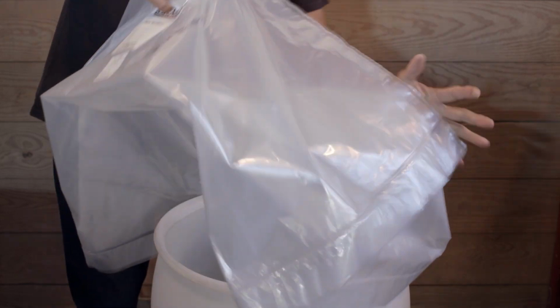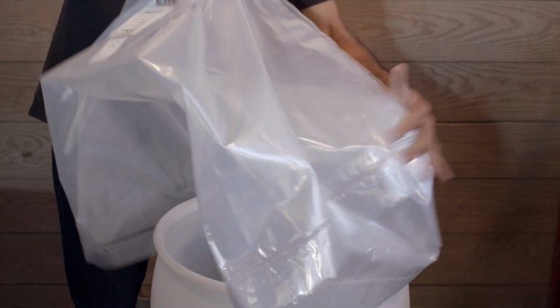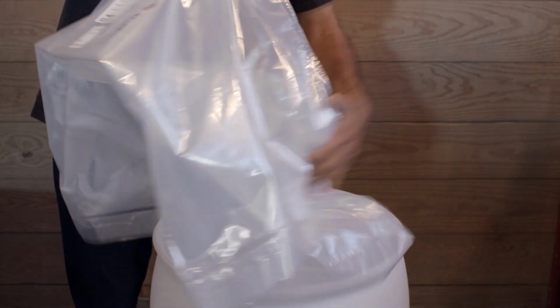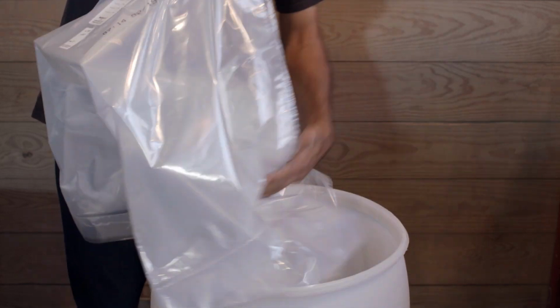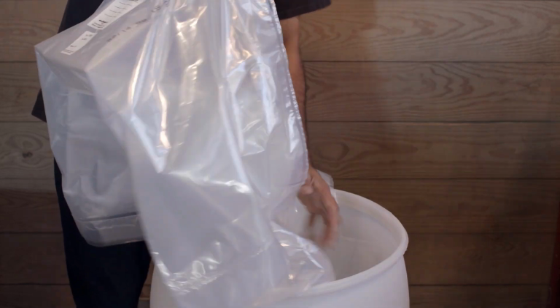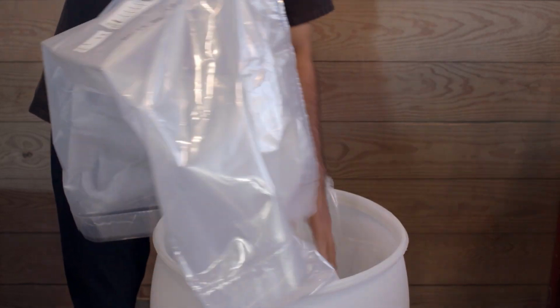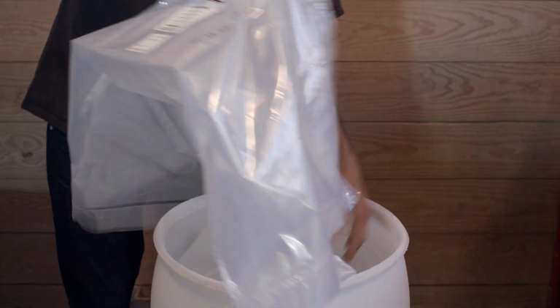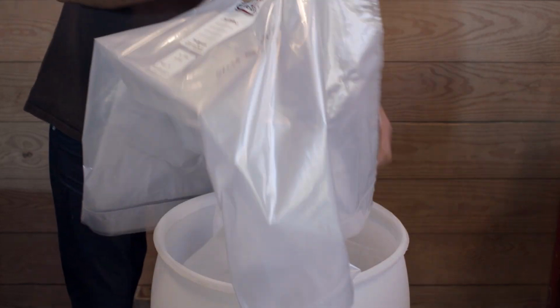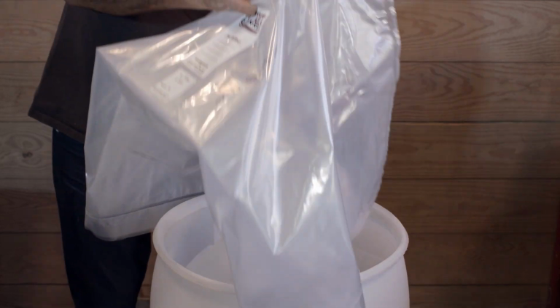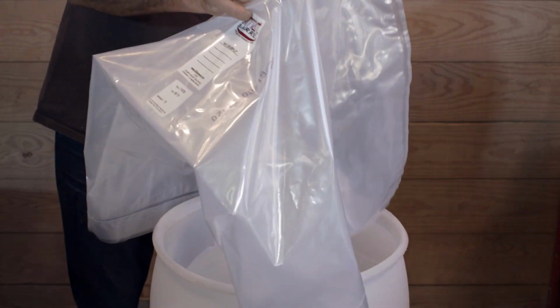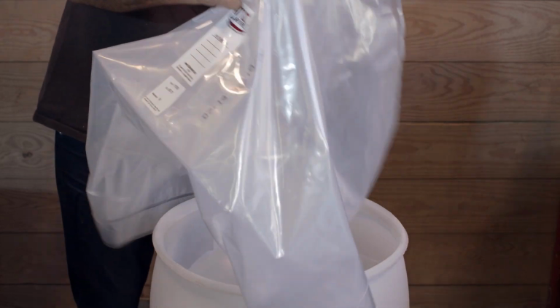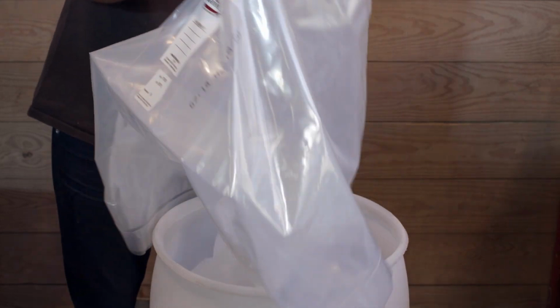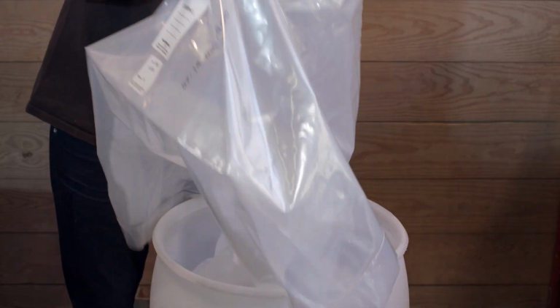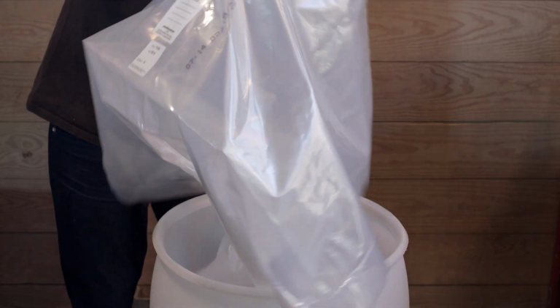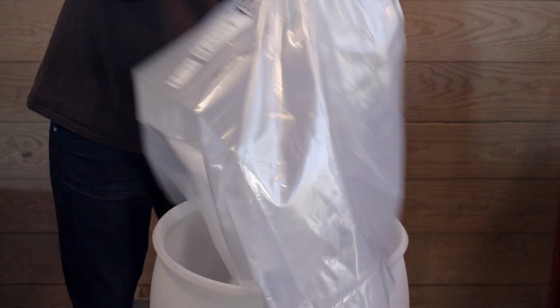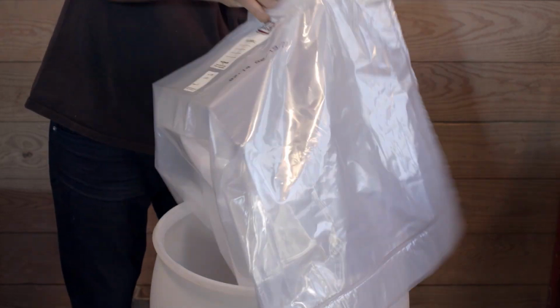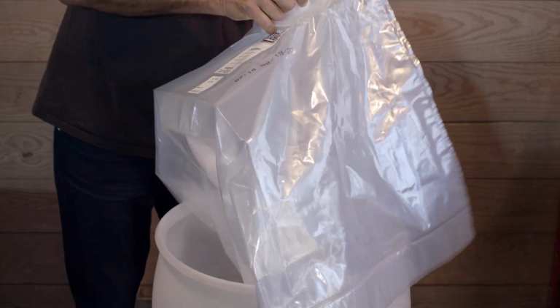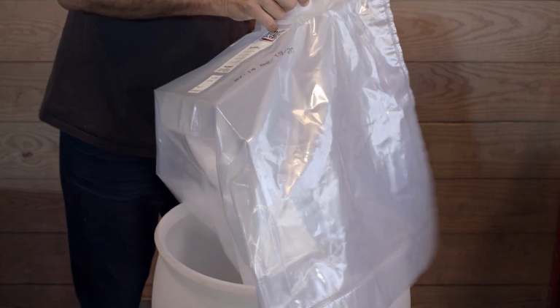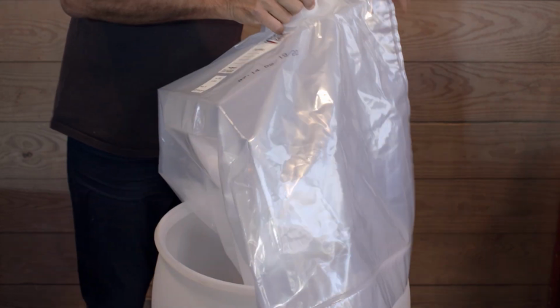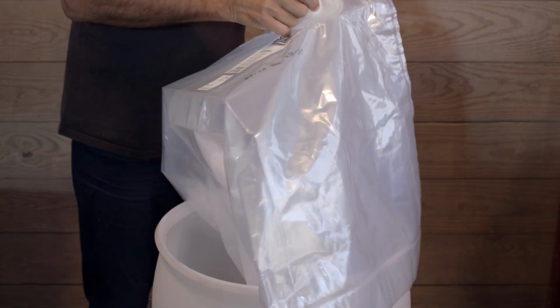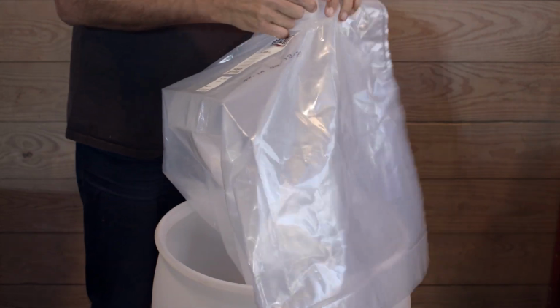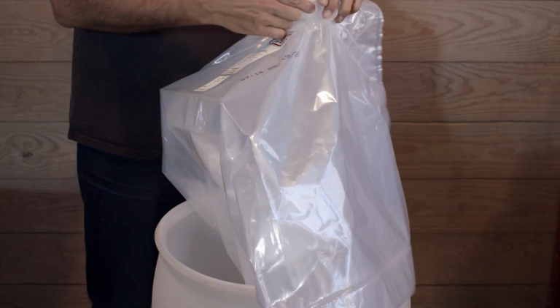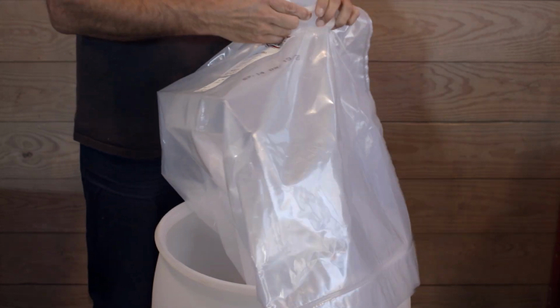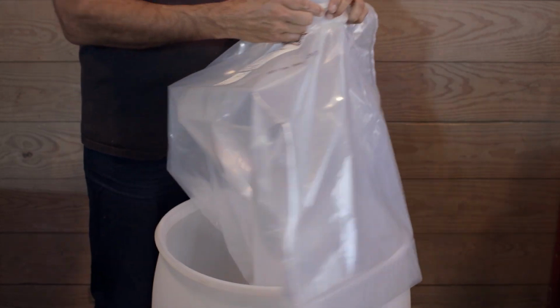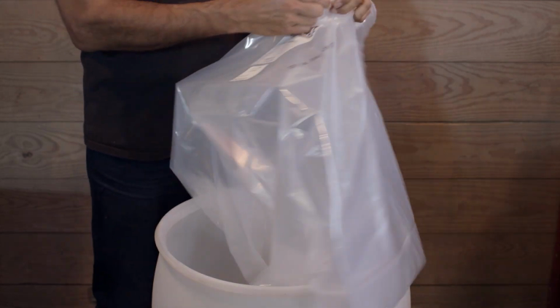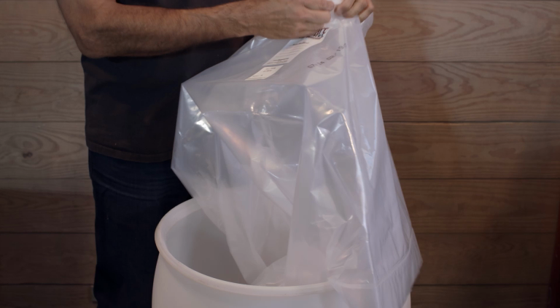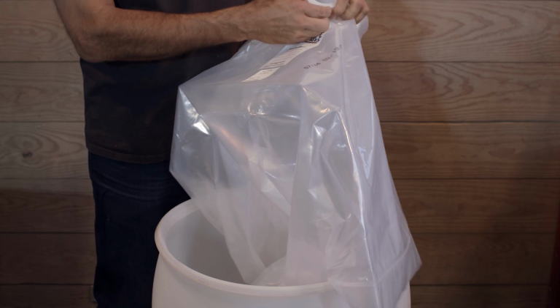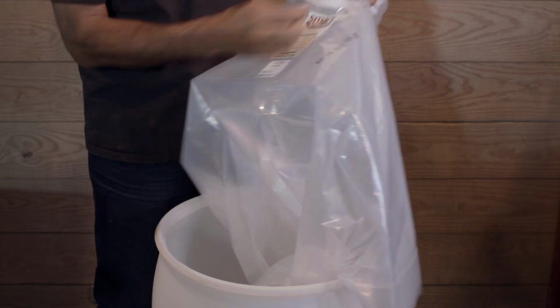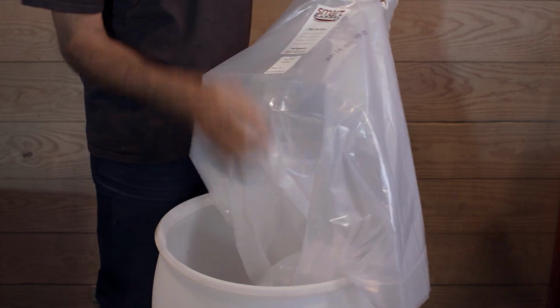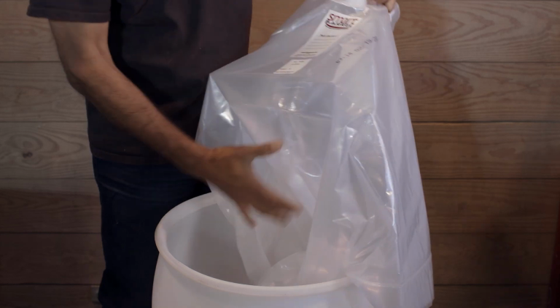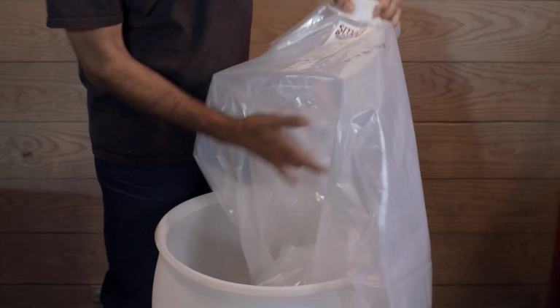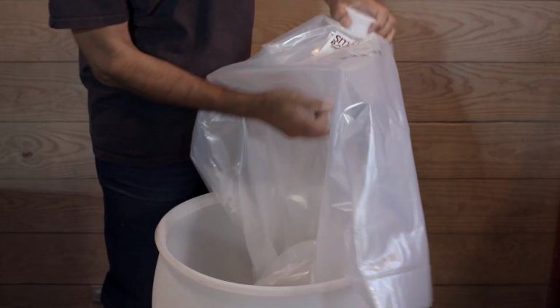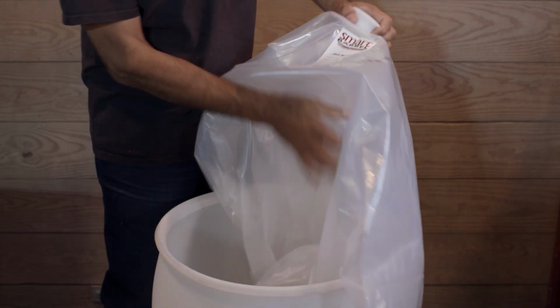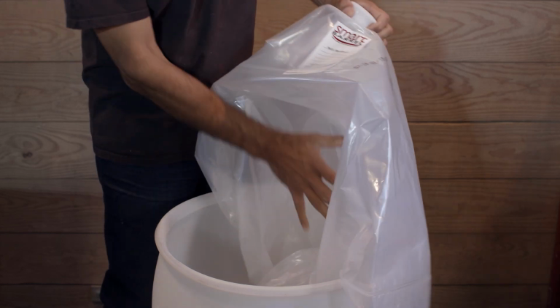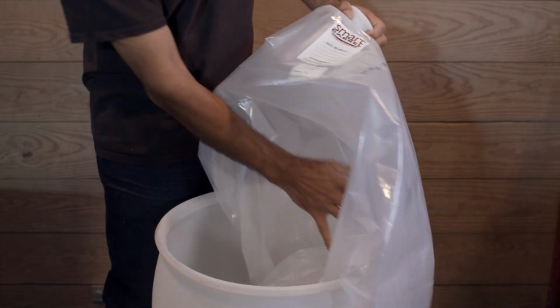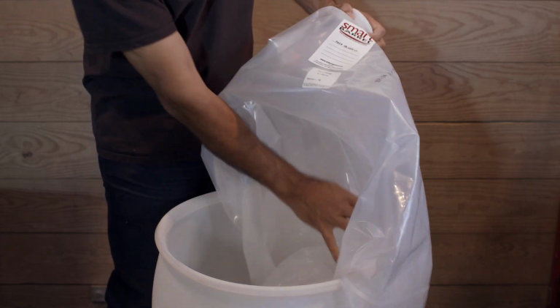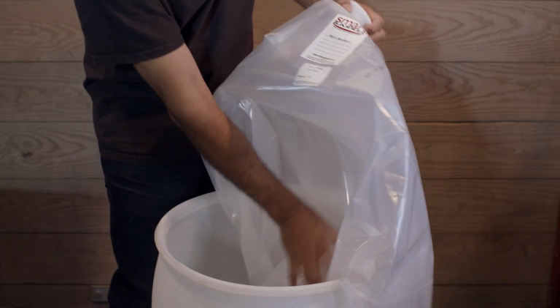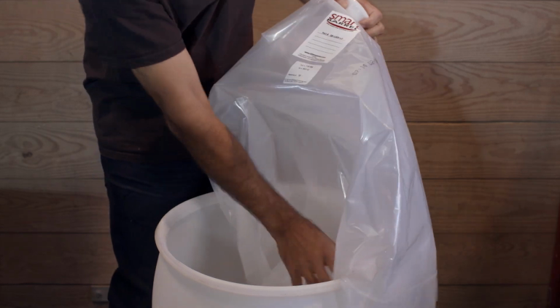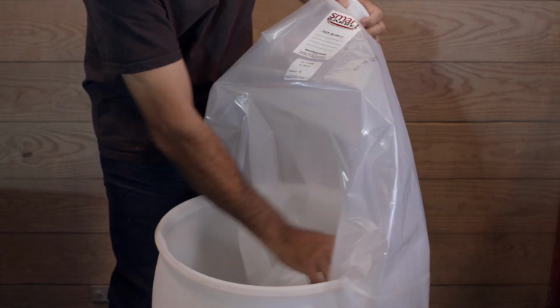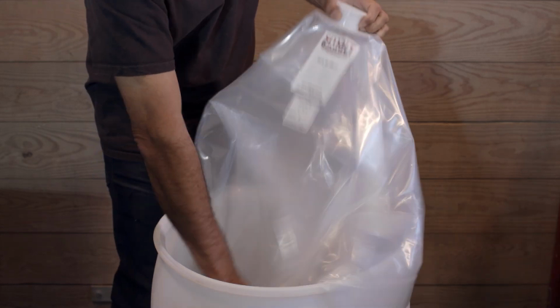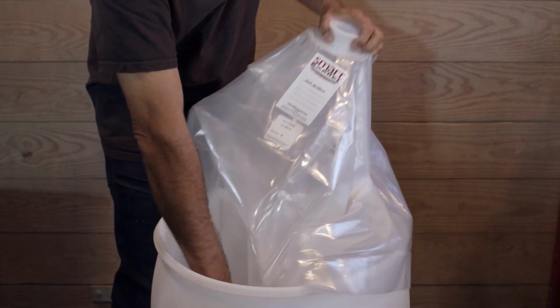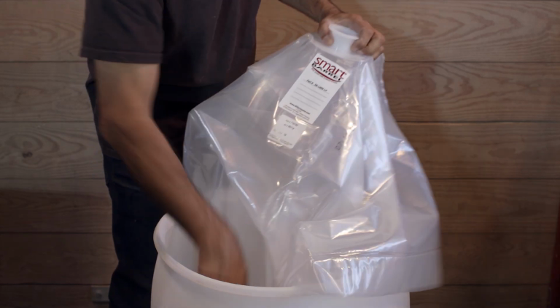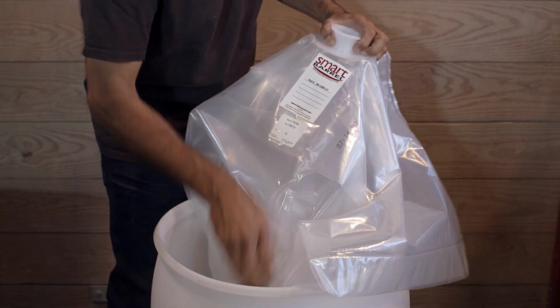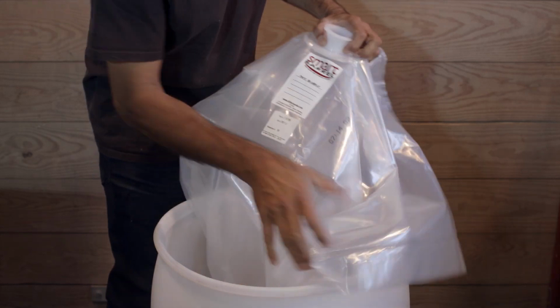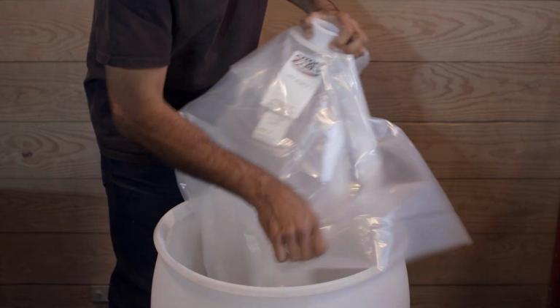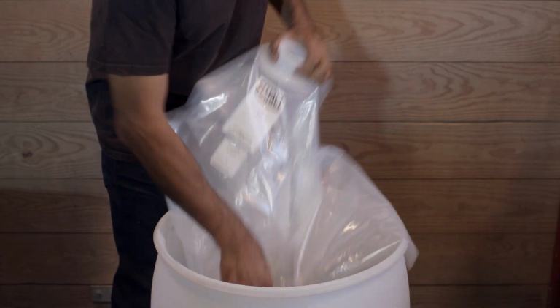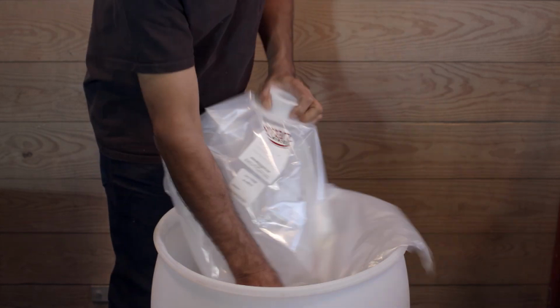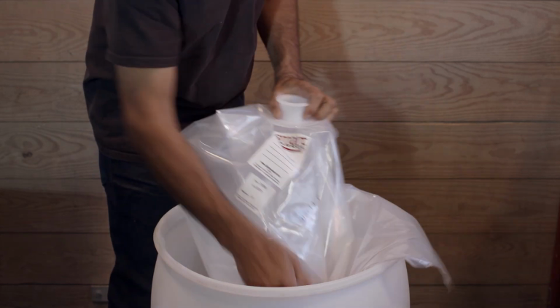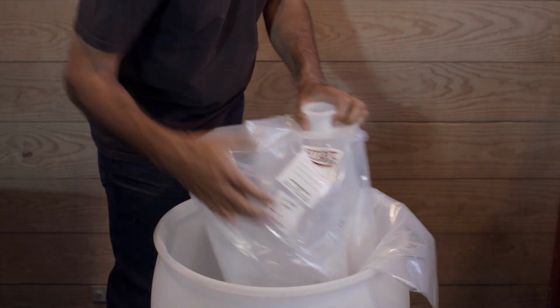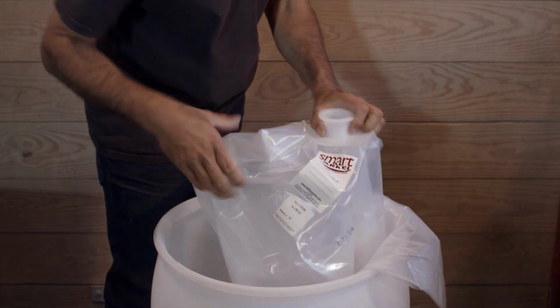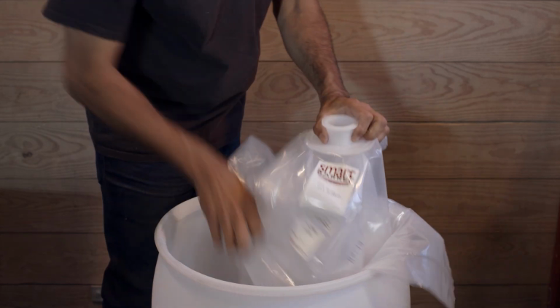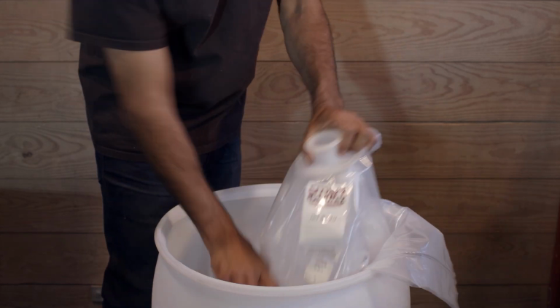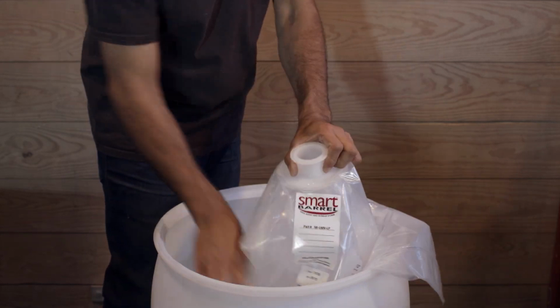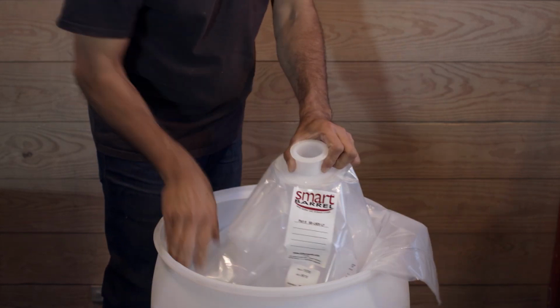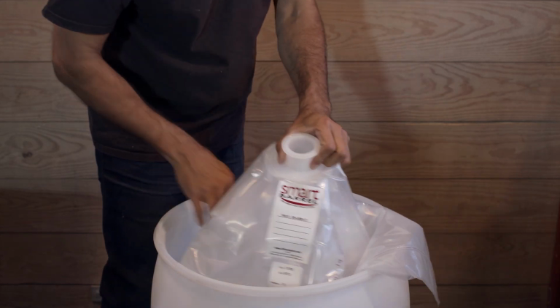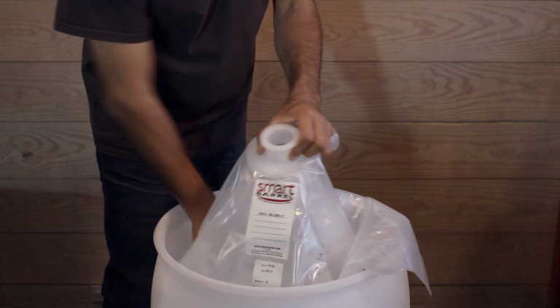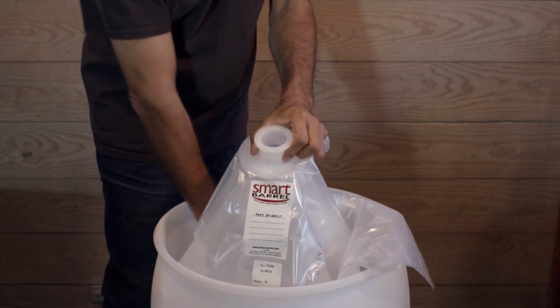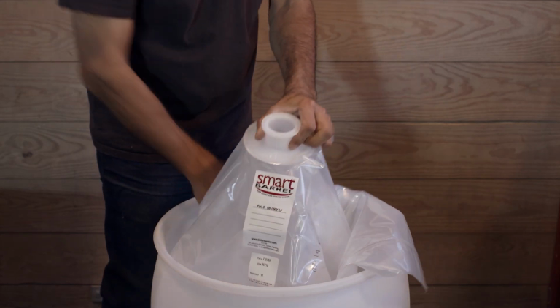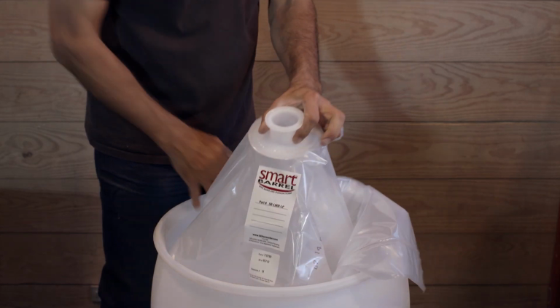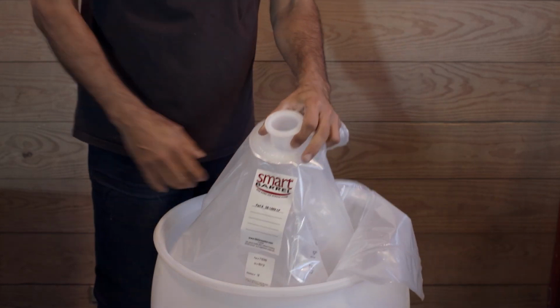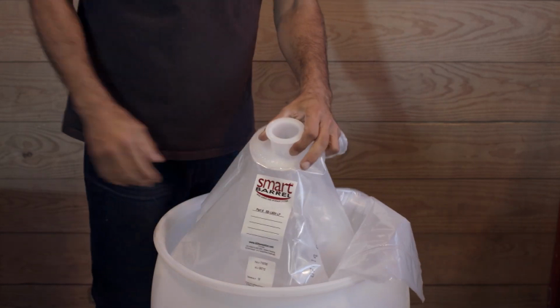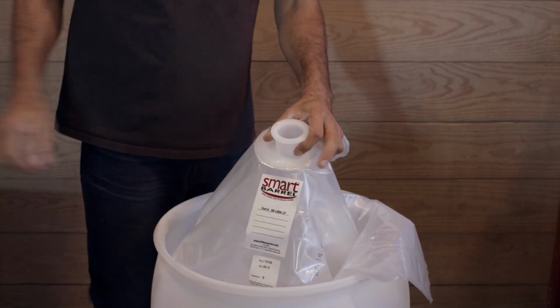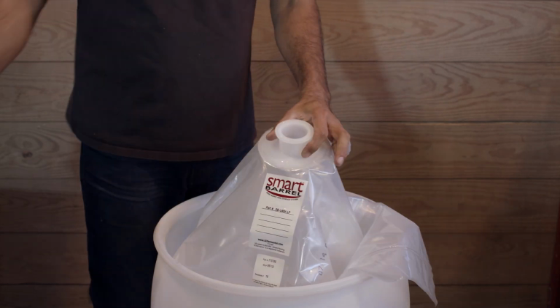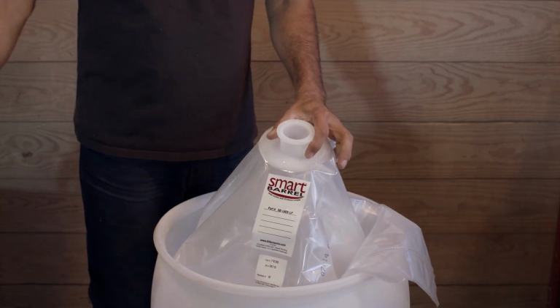The drum can be any size — 30-gallon, 50-gallon, 60-gallon — and any material: plastic, steel, stainless, or wood.